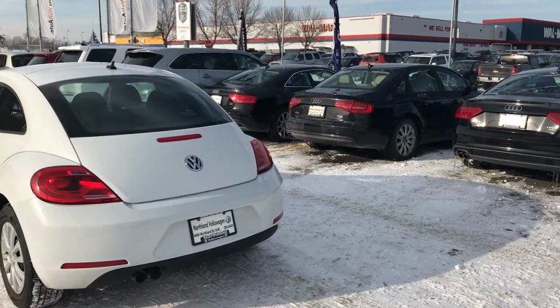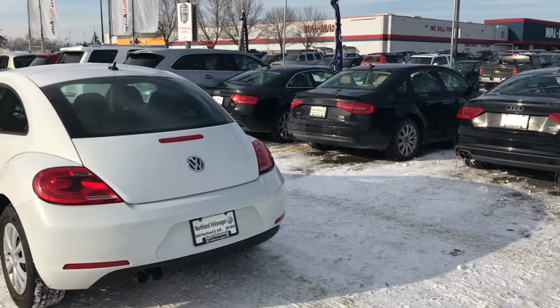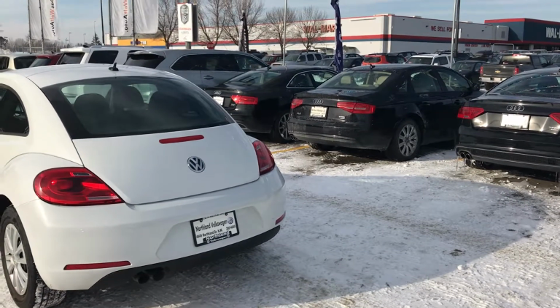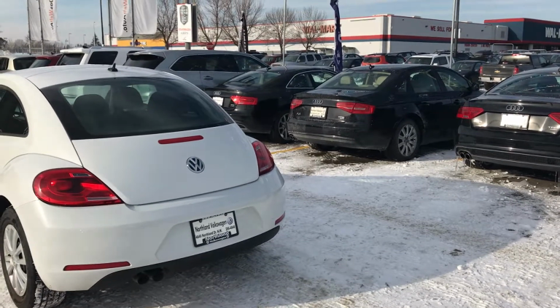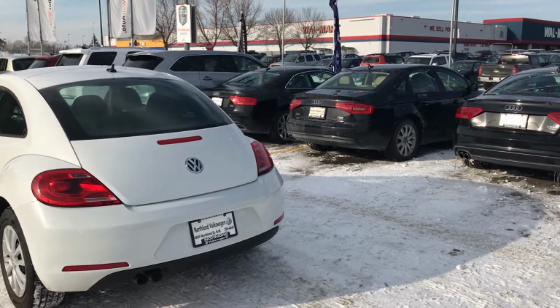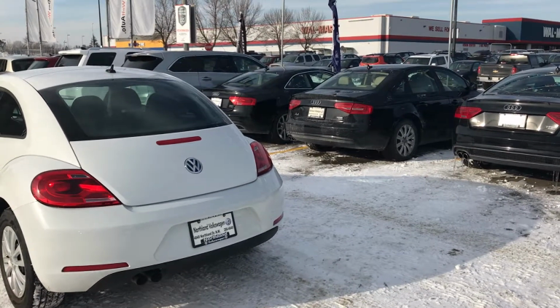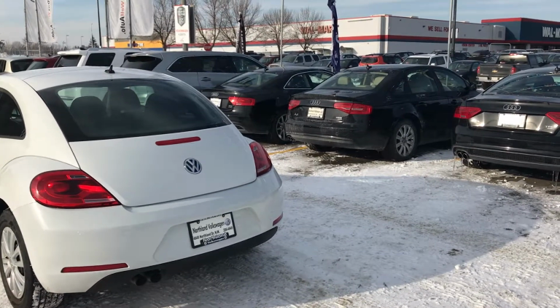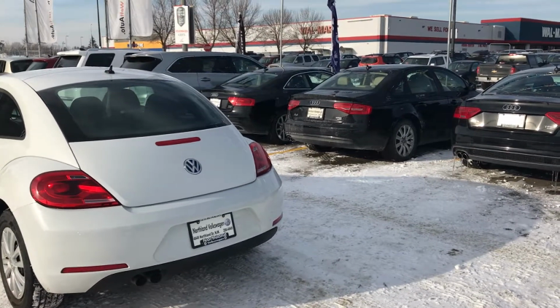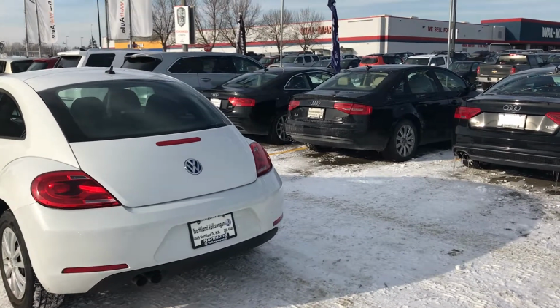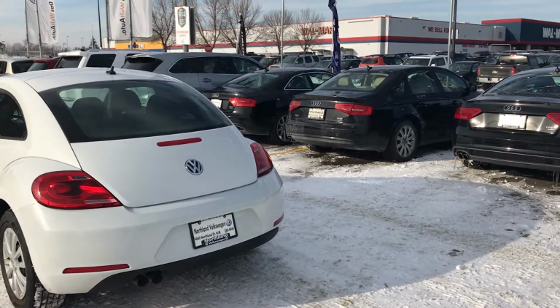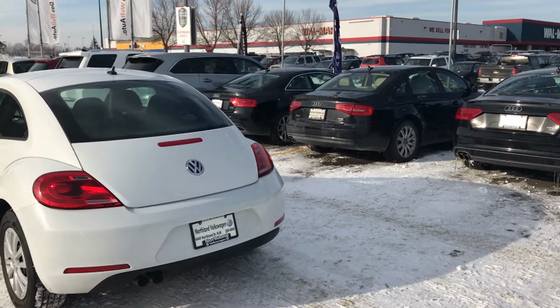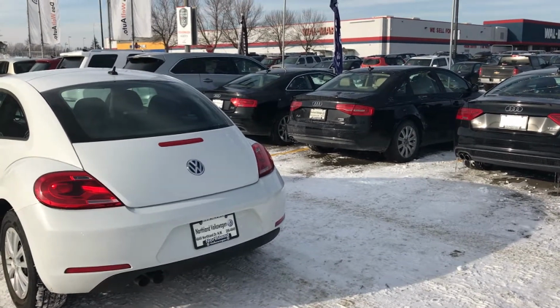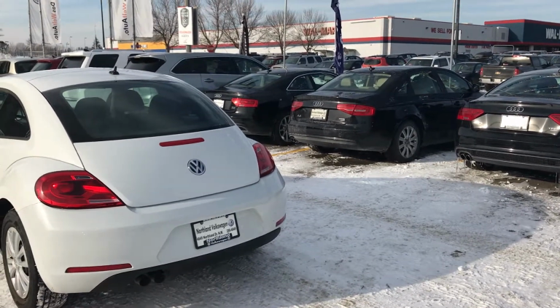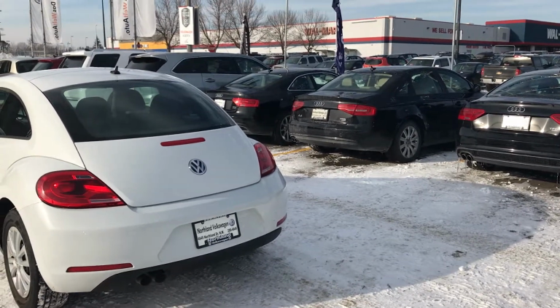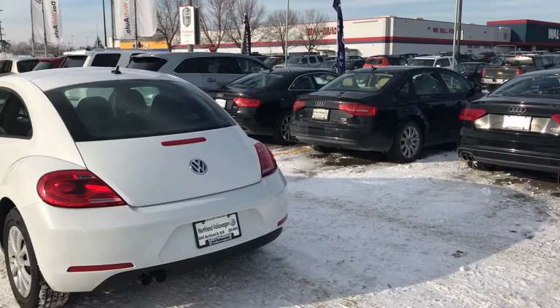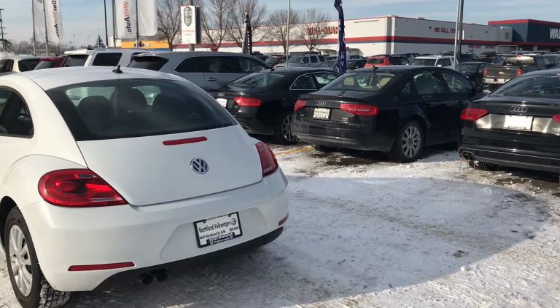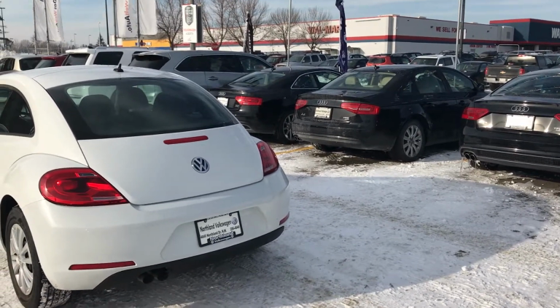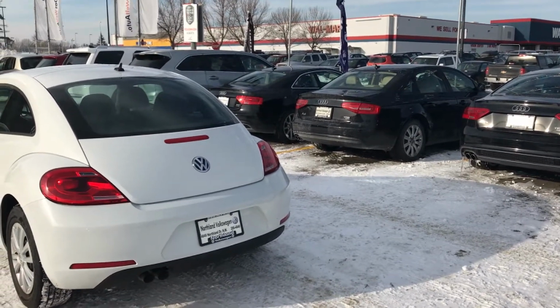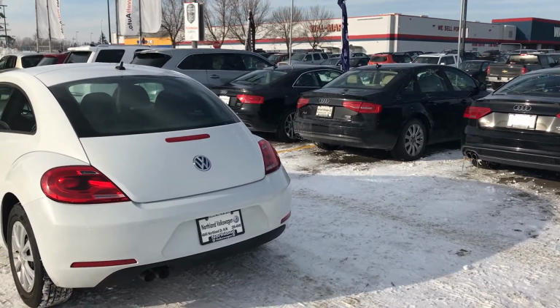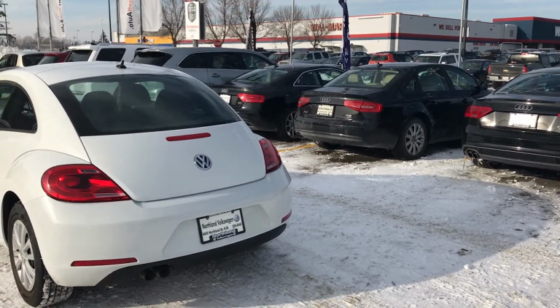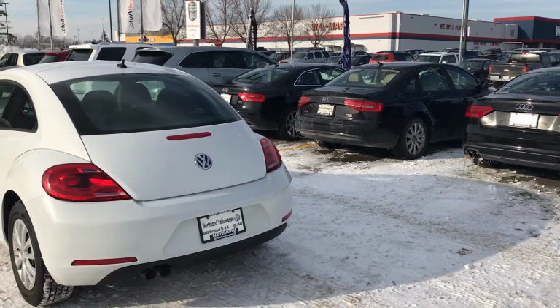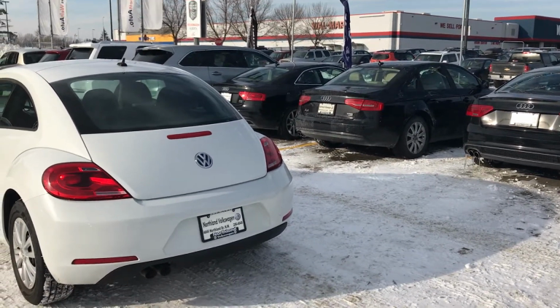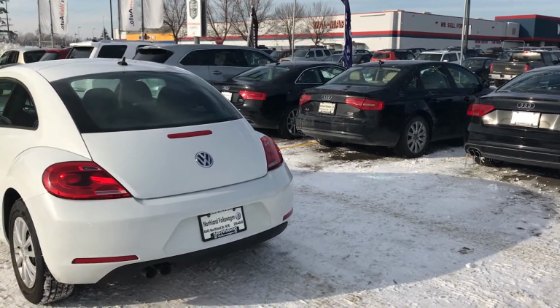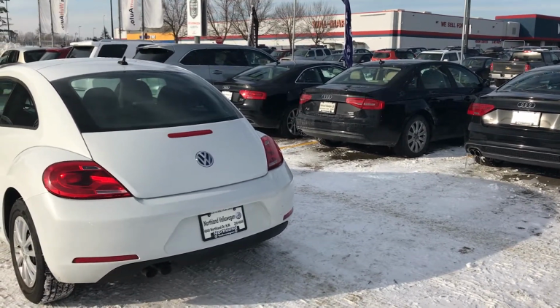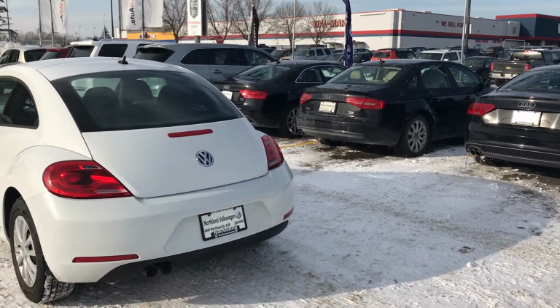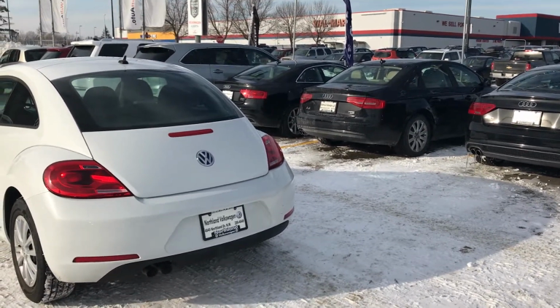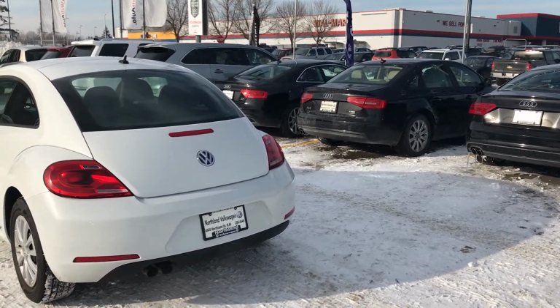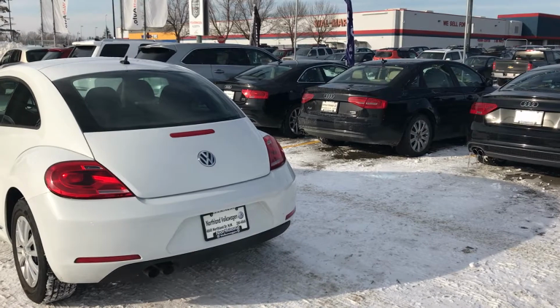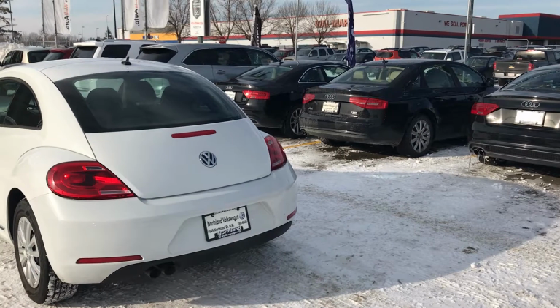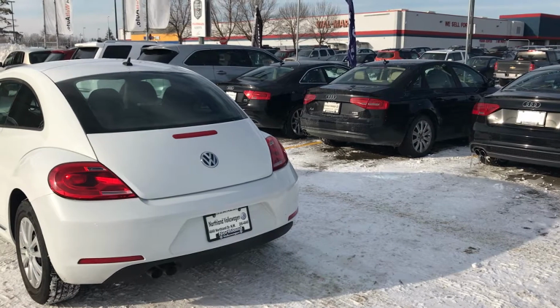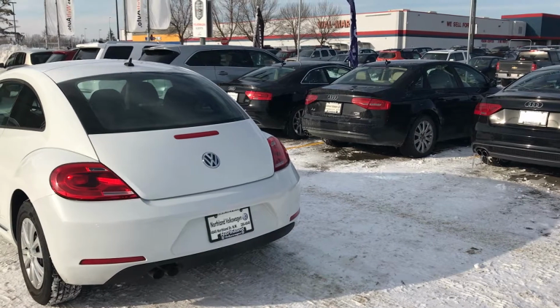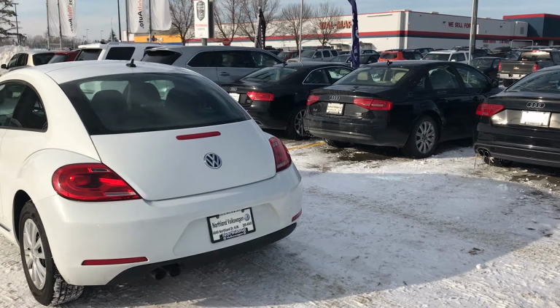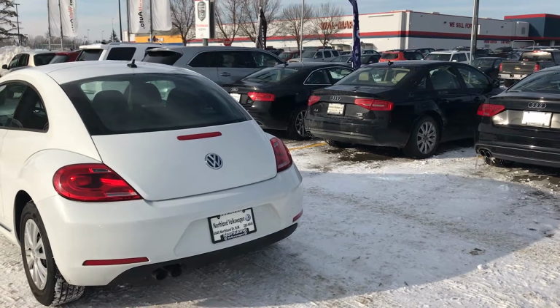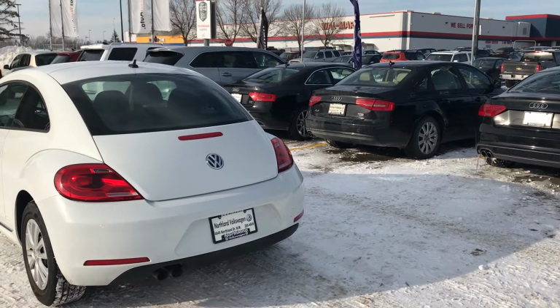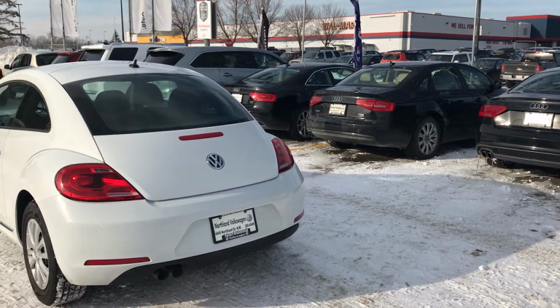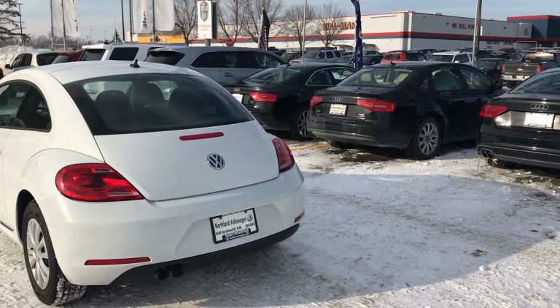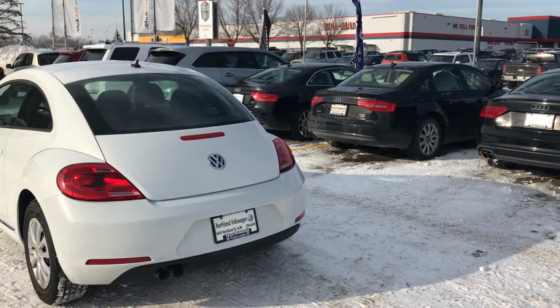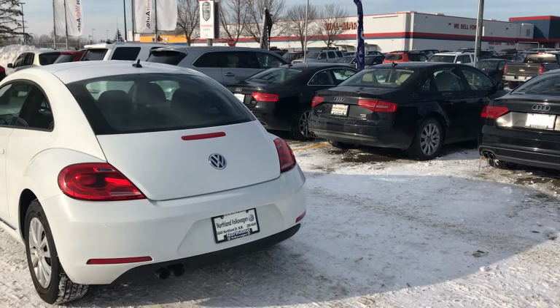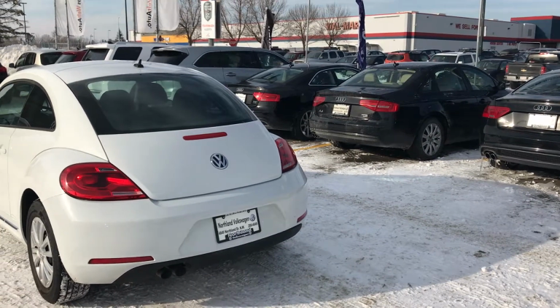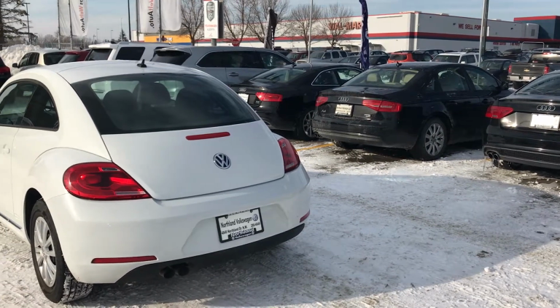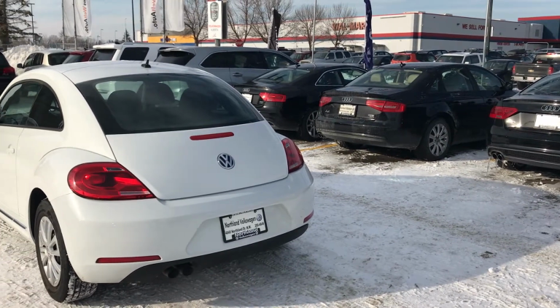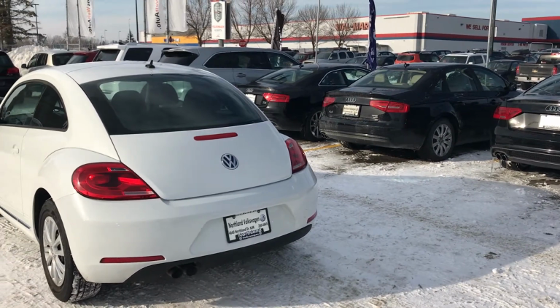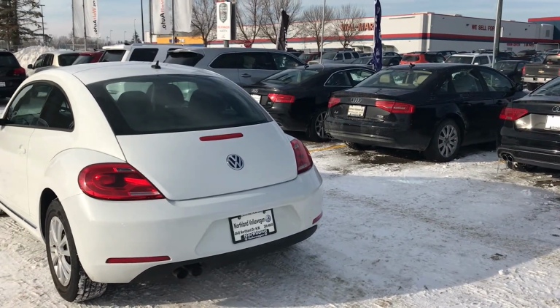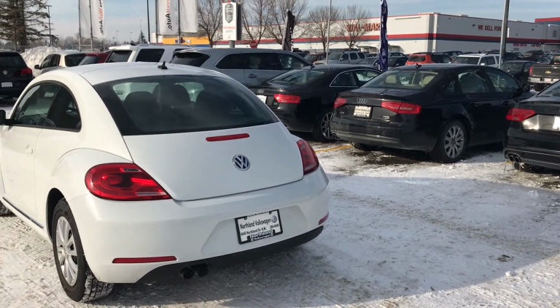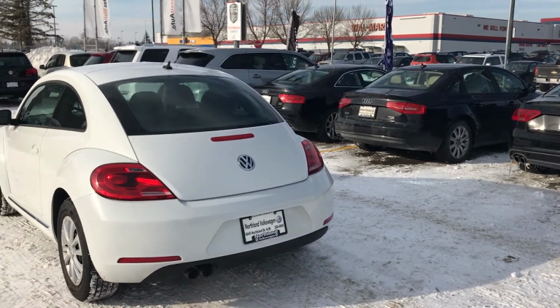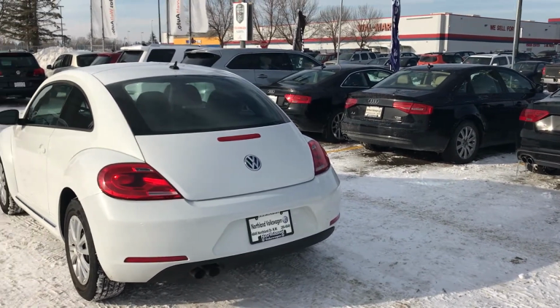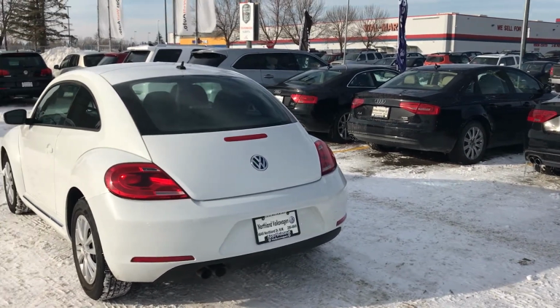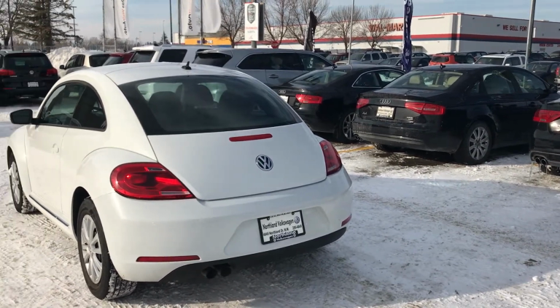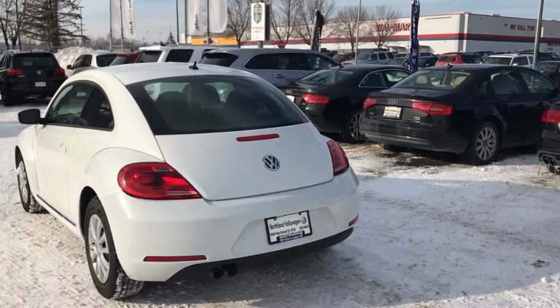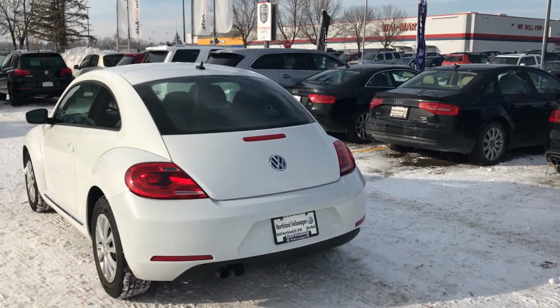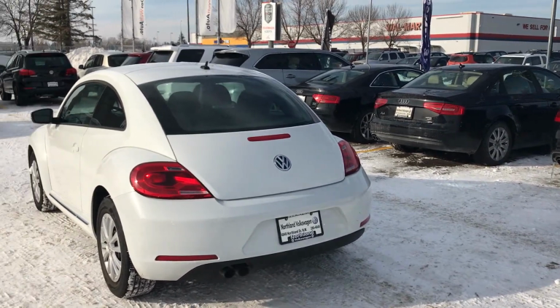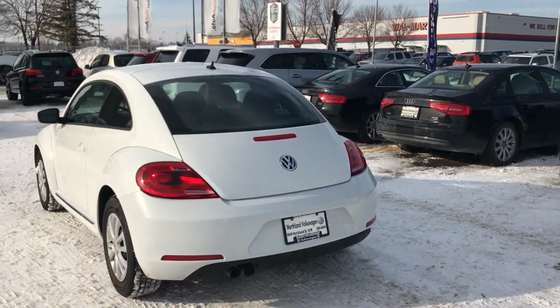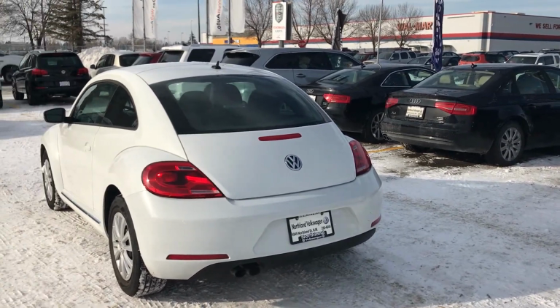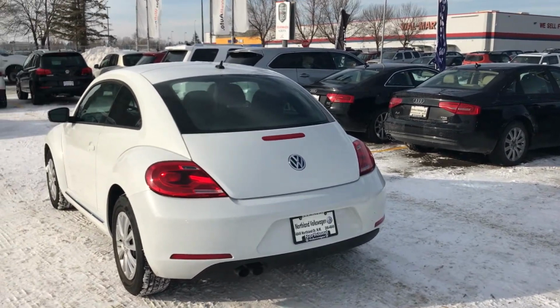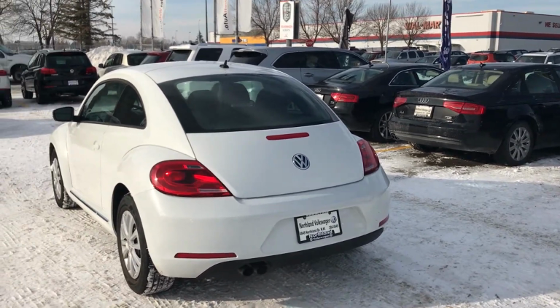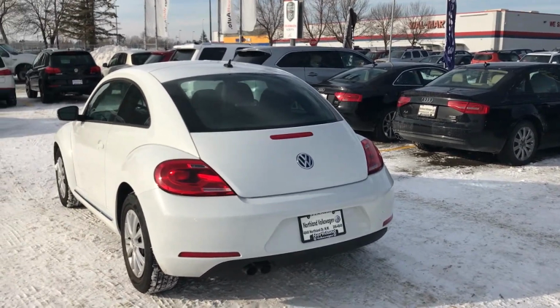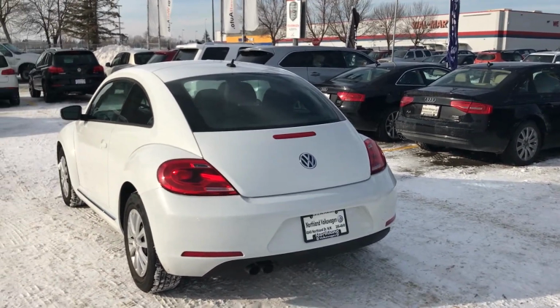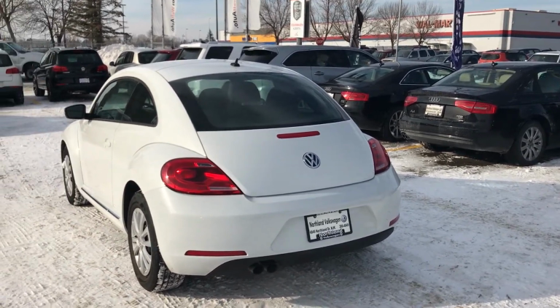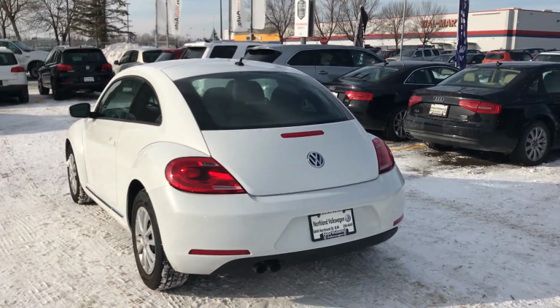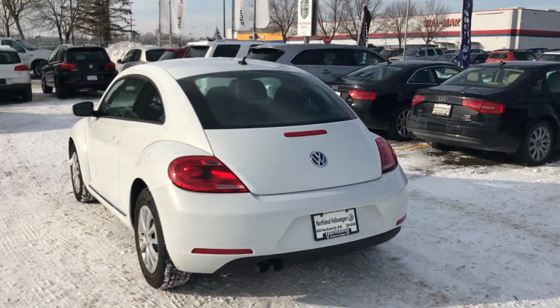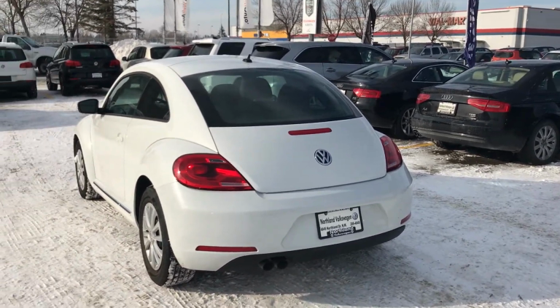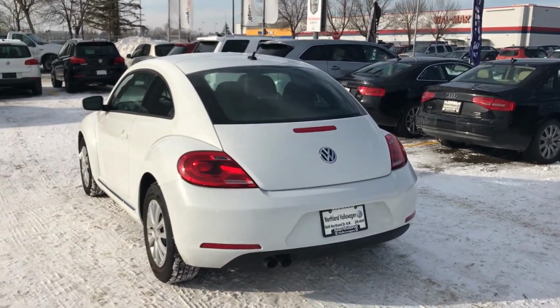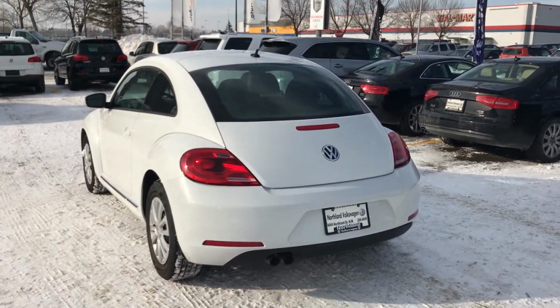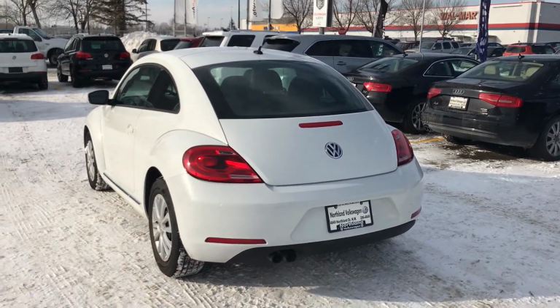No, you're not looking at a 1957 Porsche. It is actually the new Beetle.